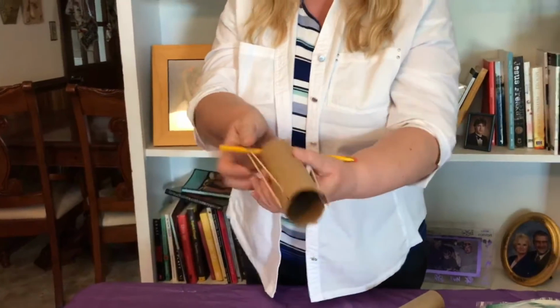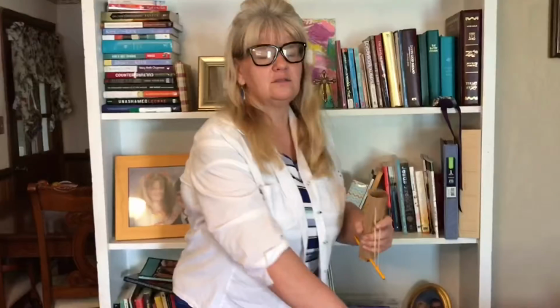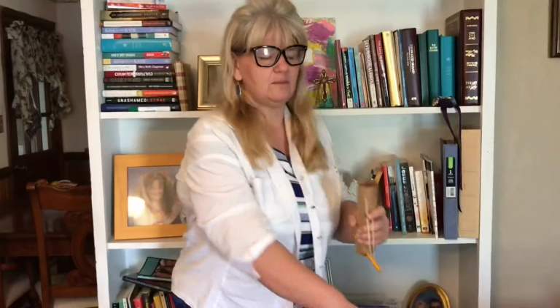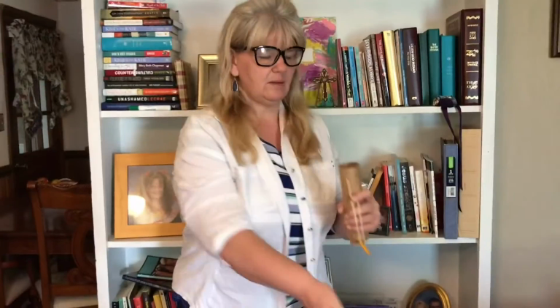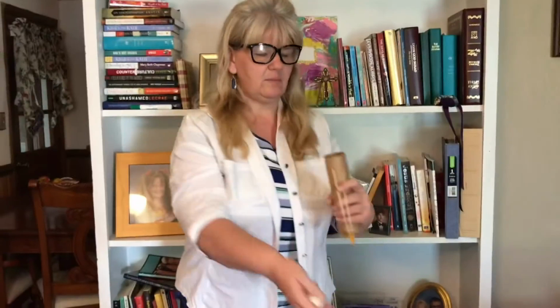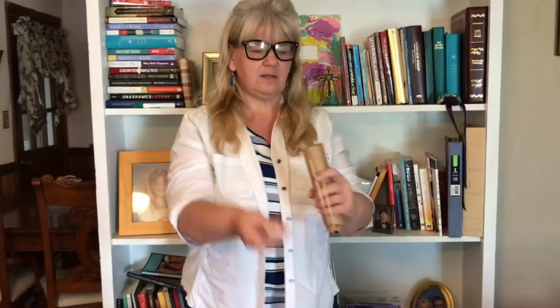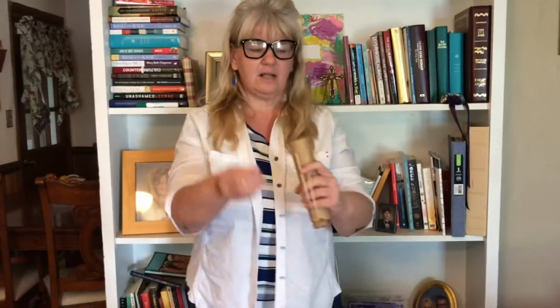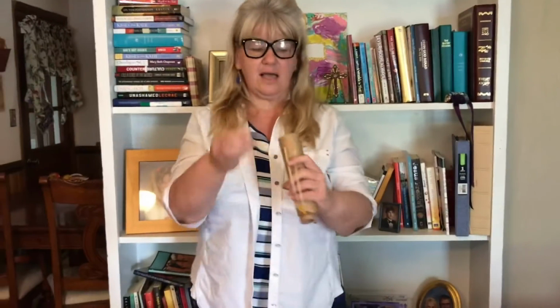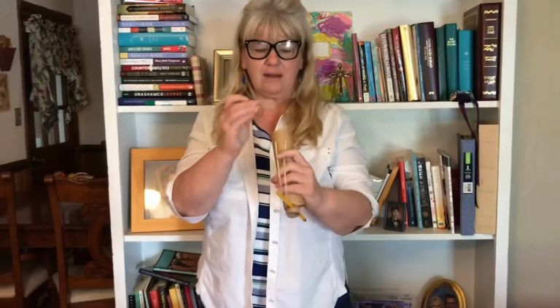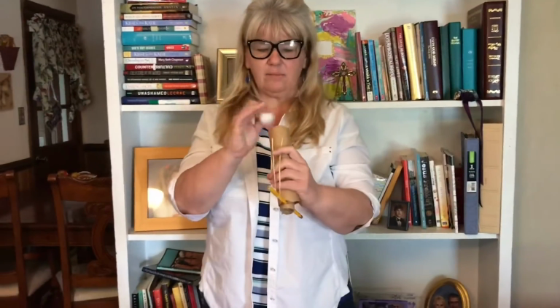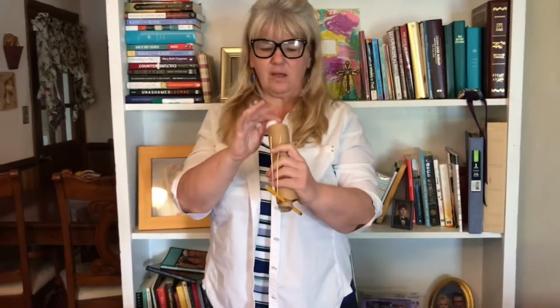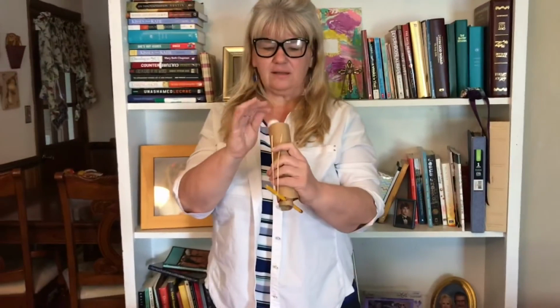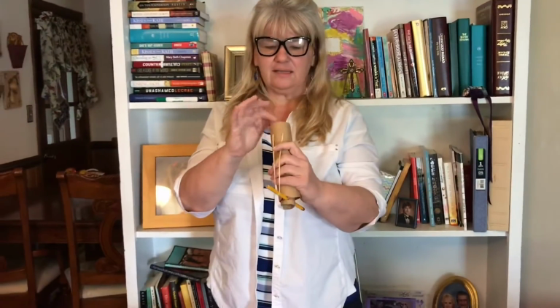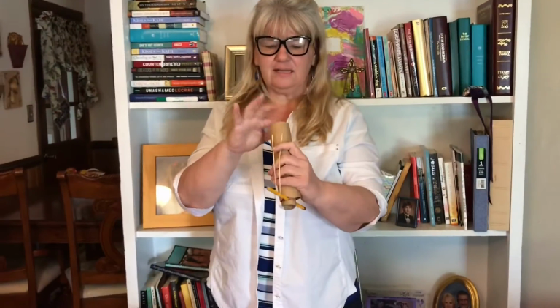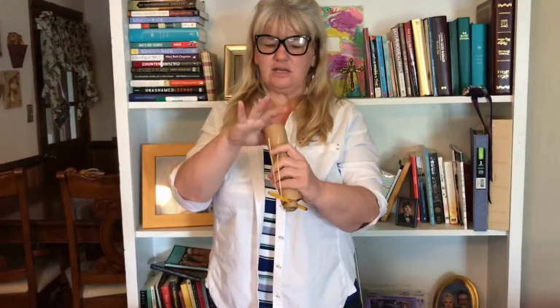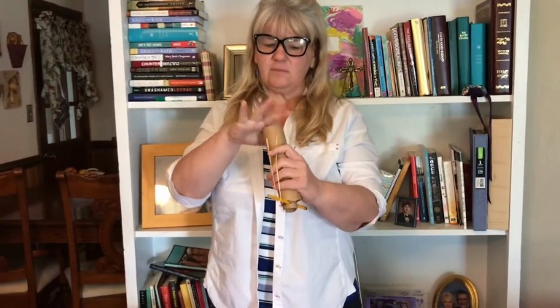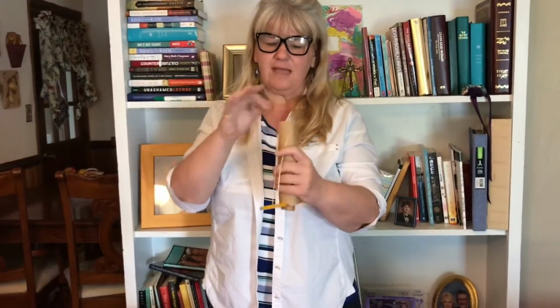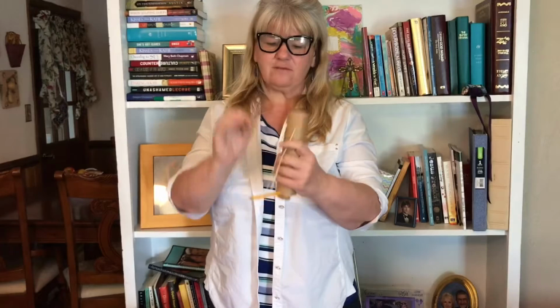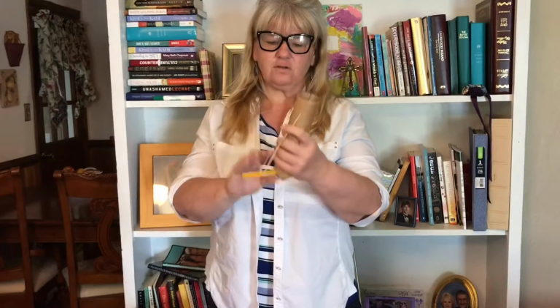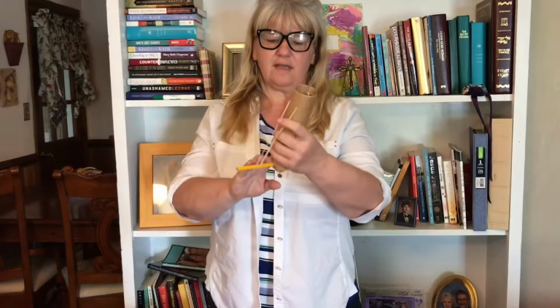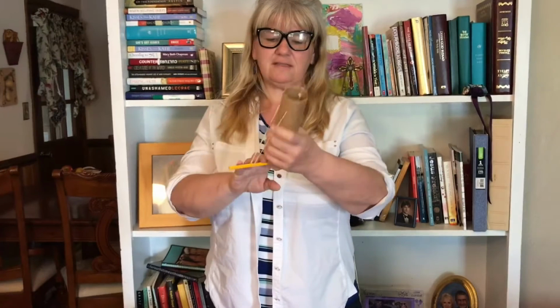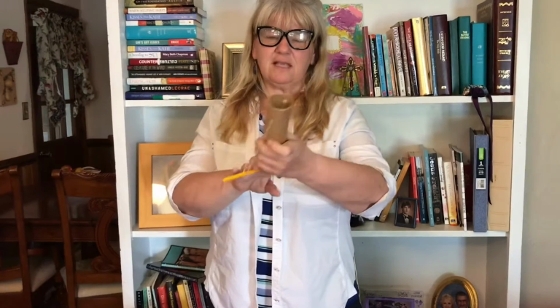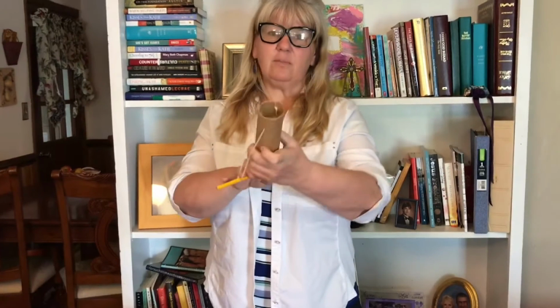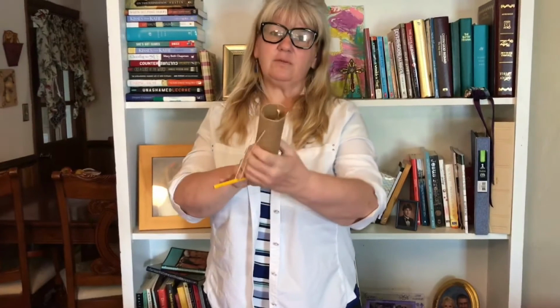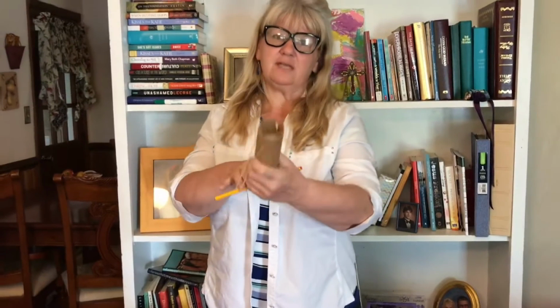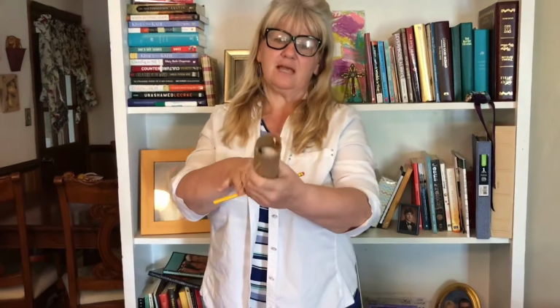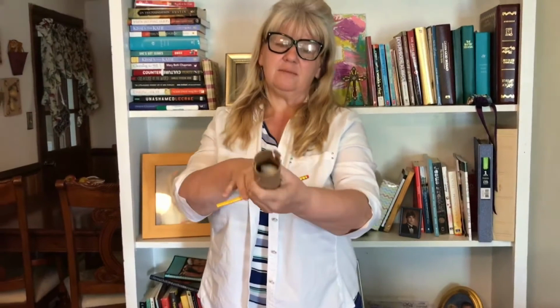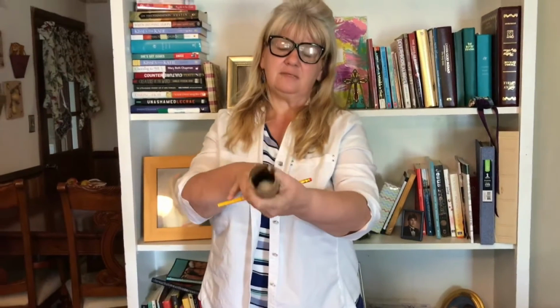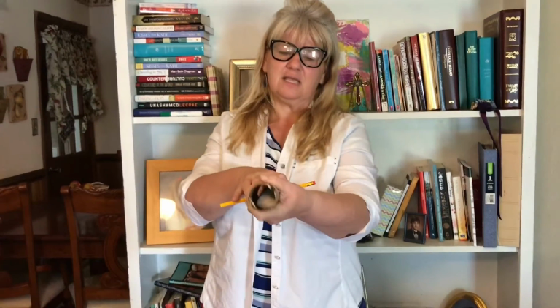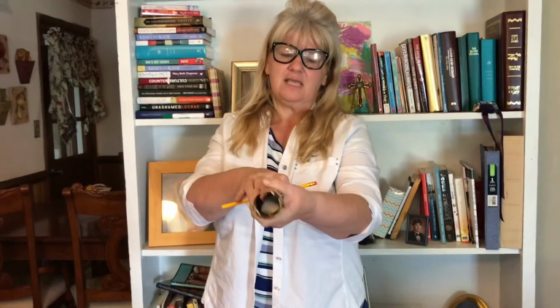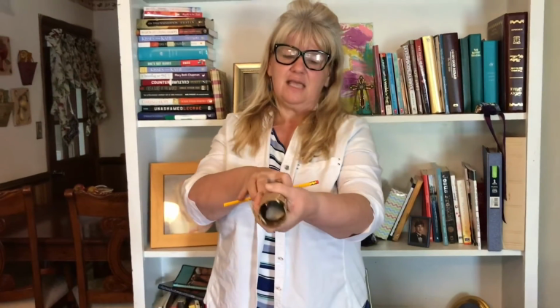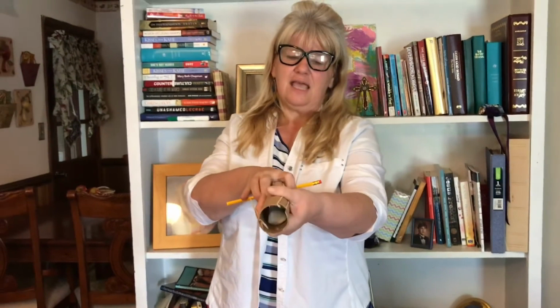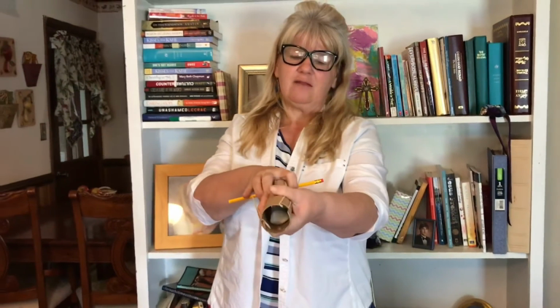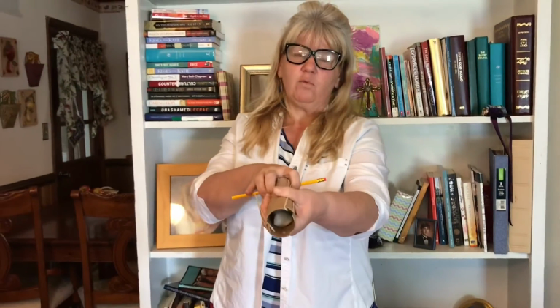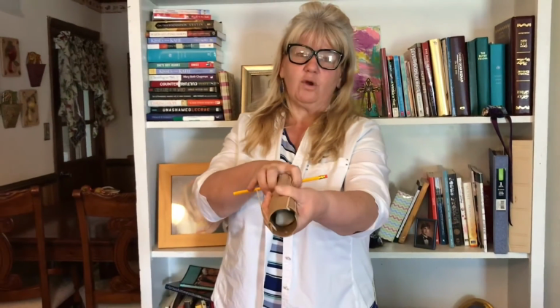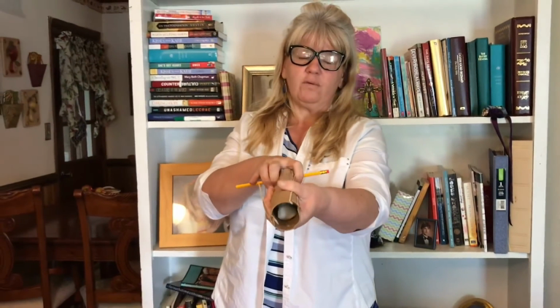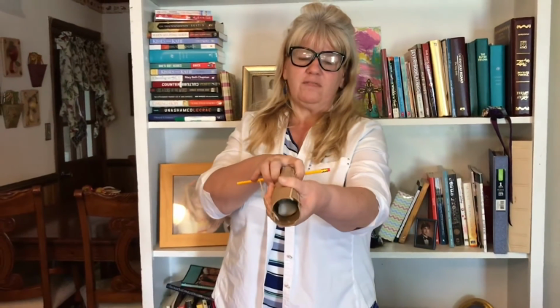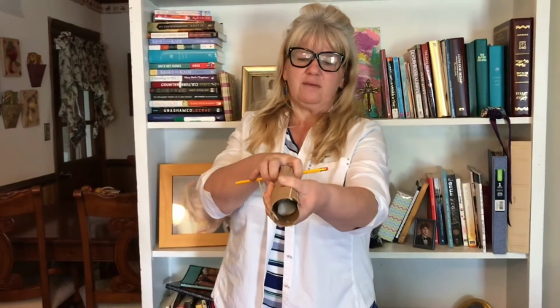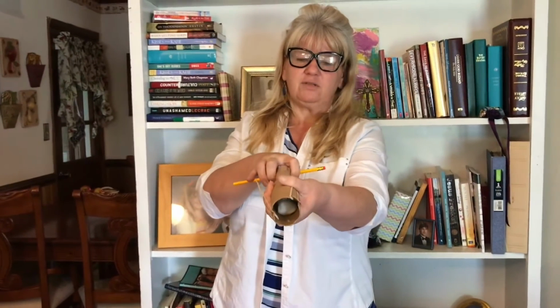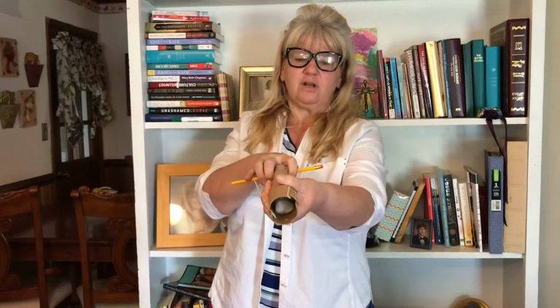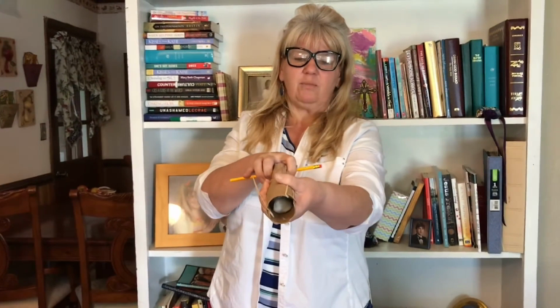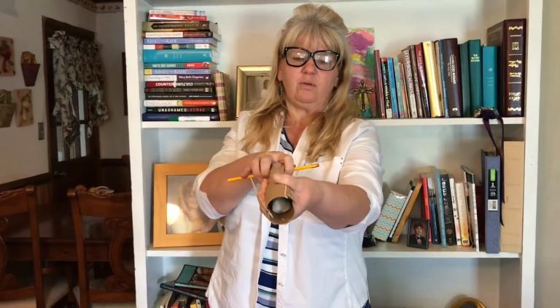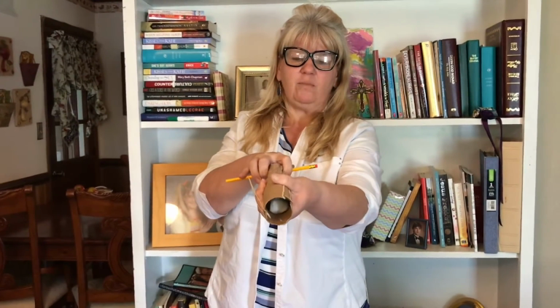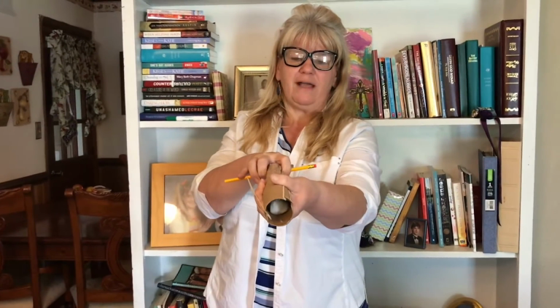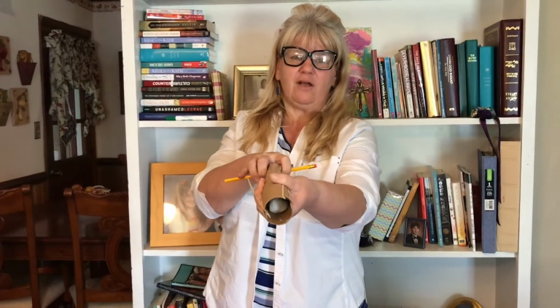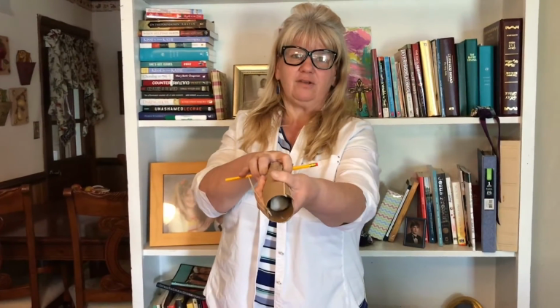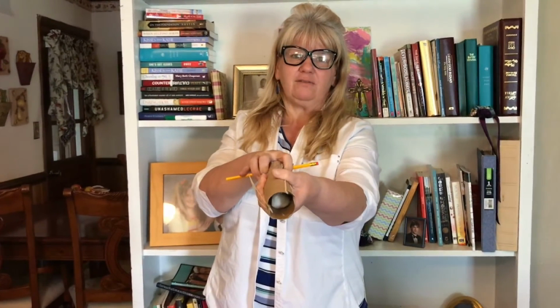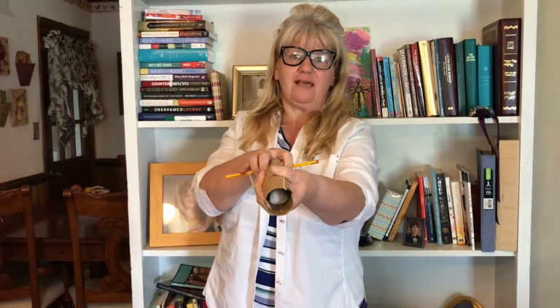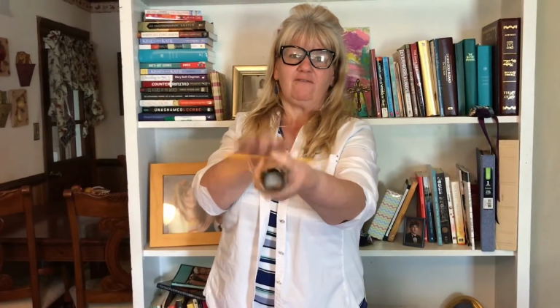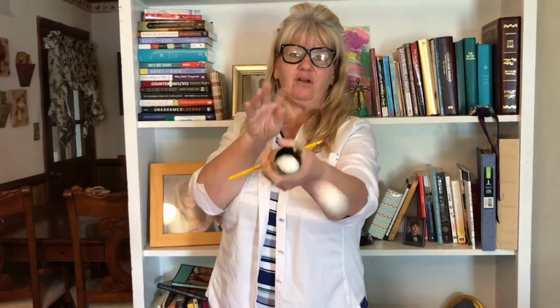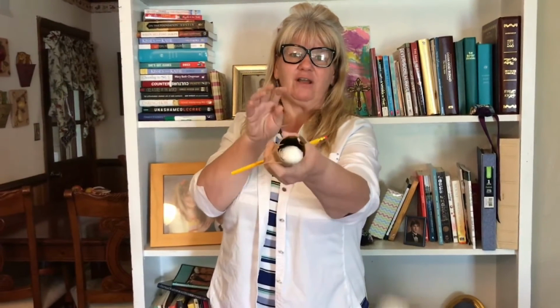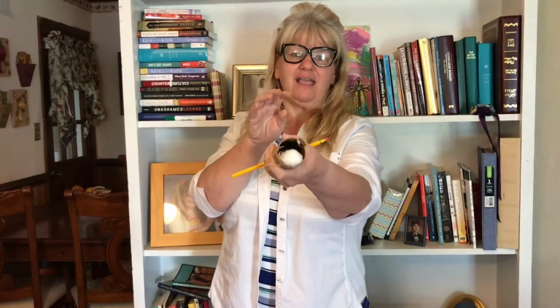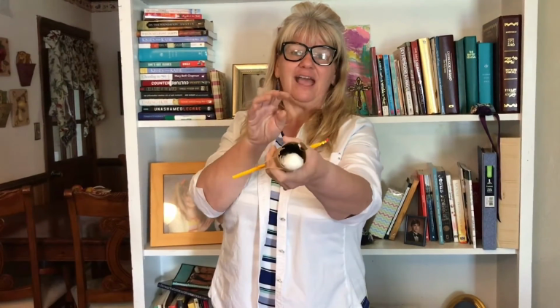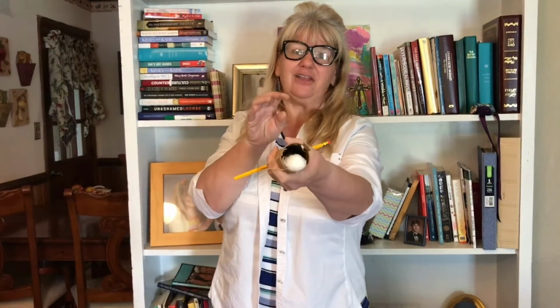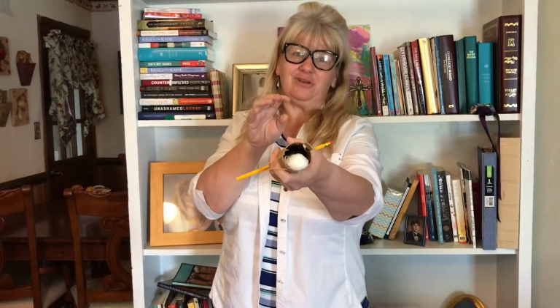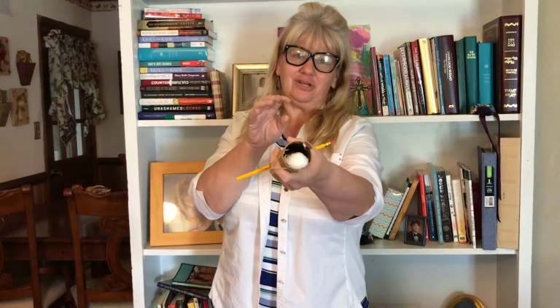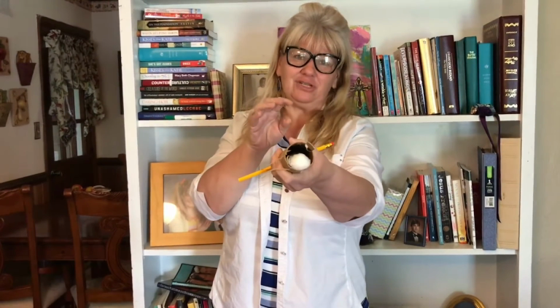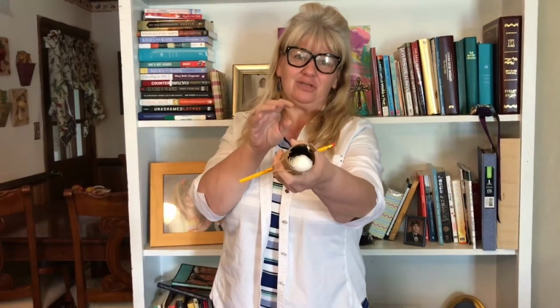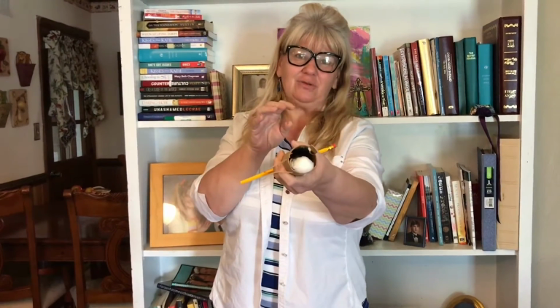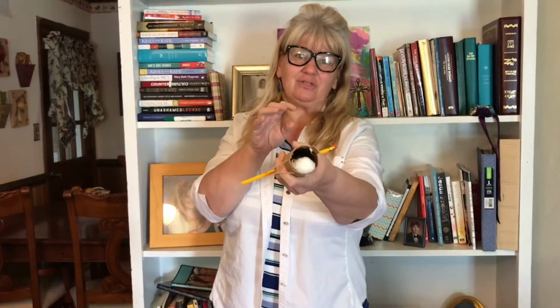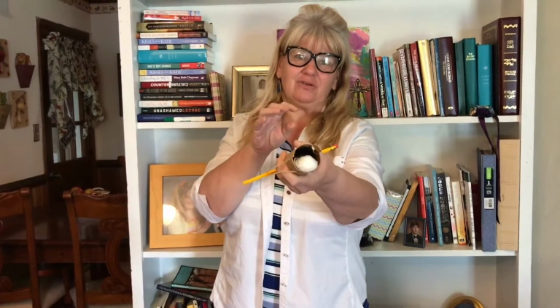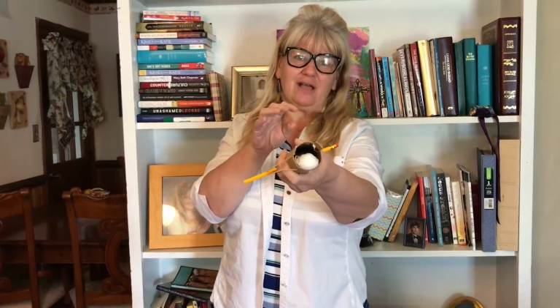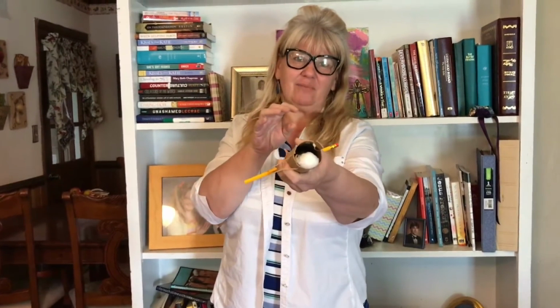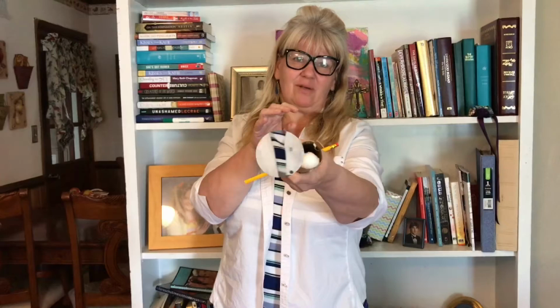I'm going to put a cotton ball in, and you may have to try this a couple of times and work with it. You're going to pull back on your lever and shoot the cotton ball.